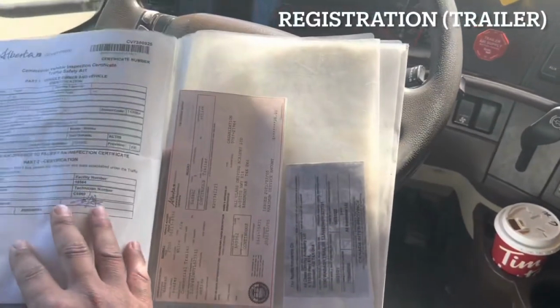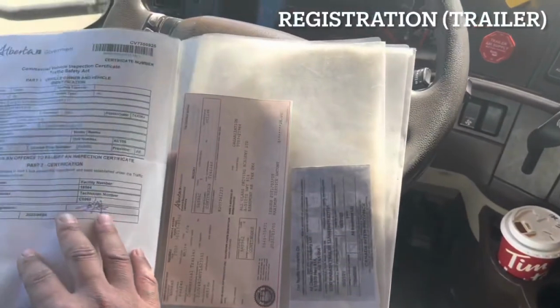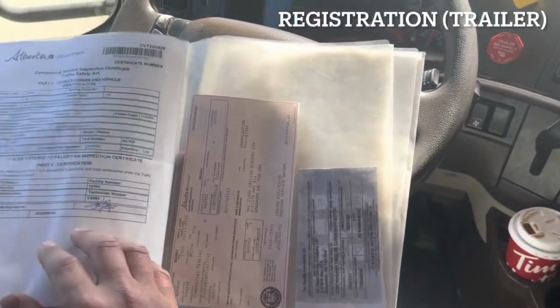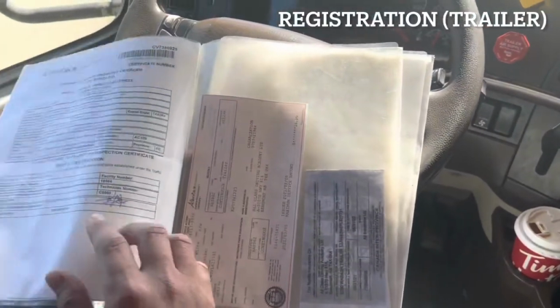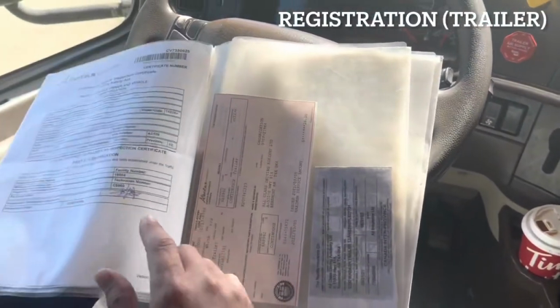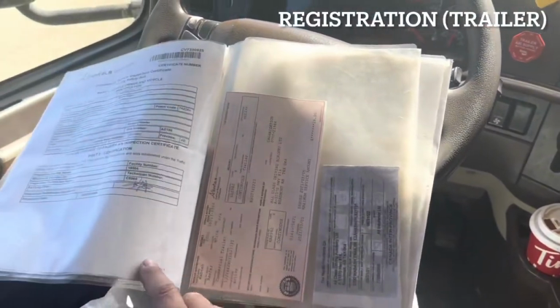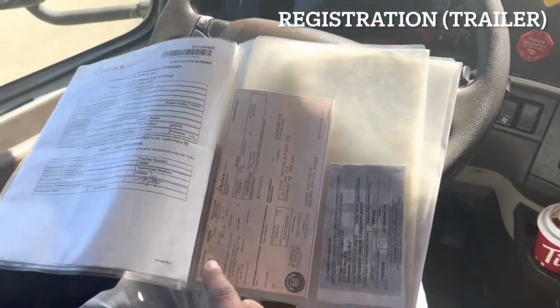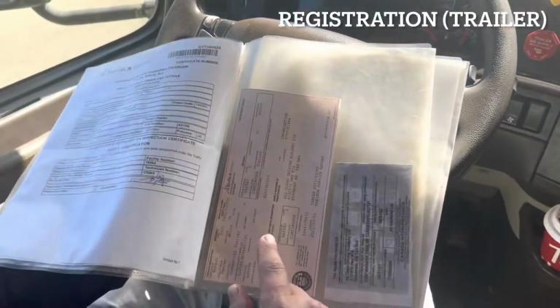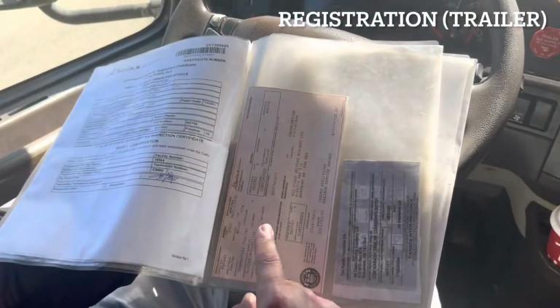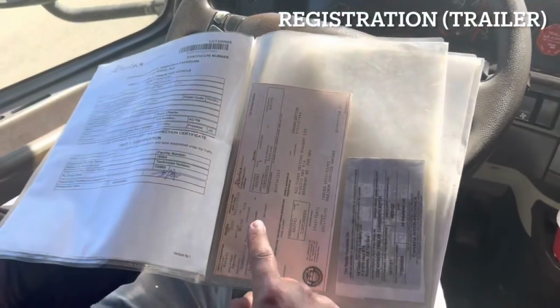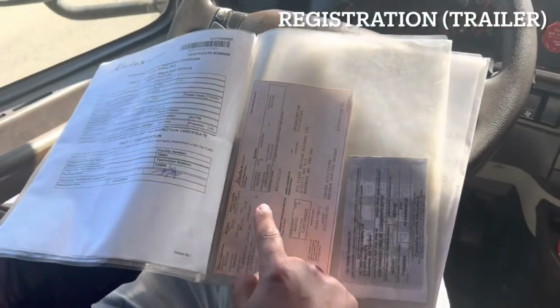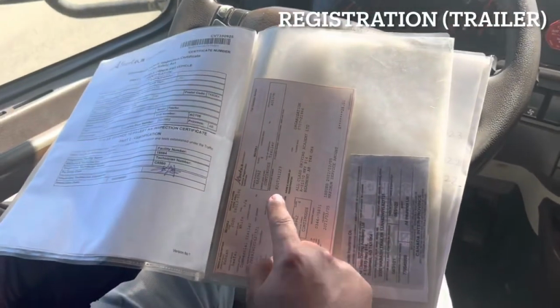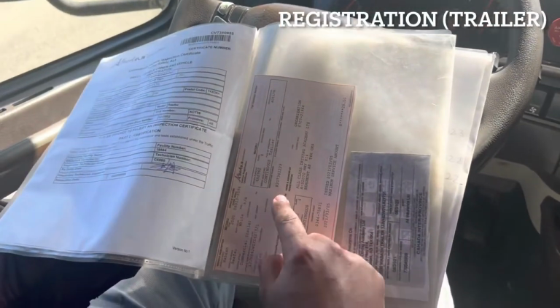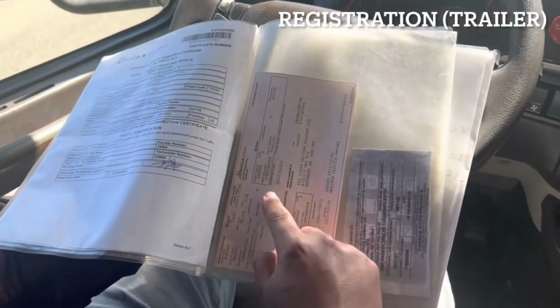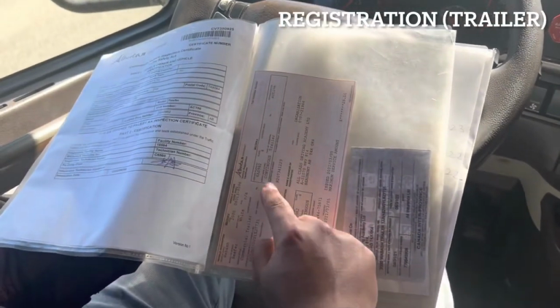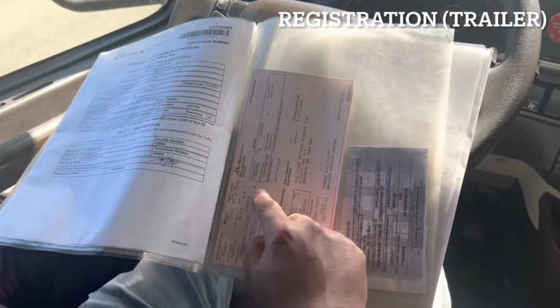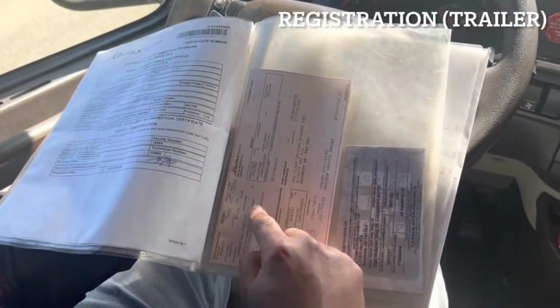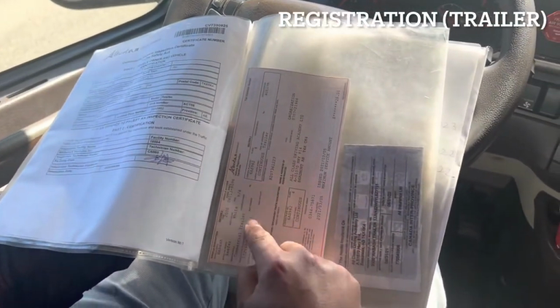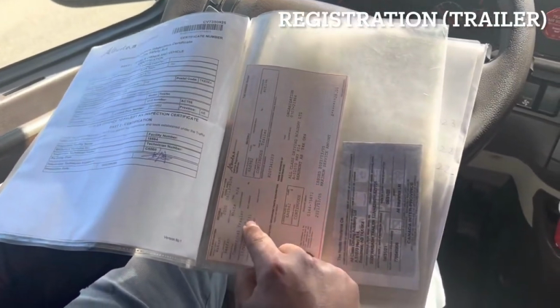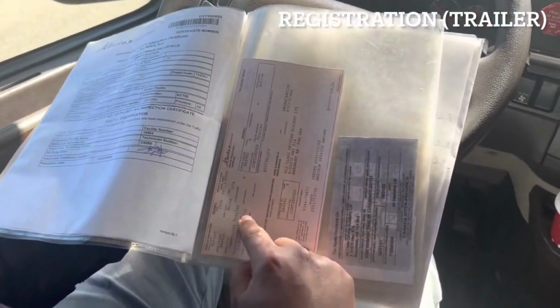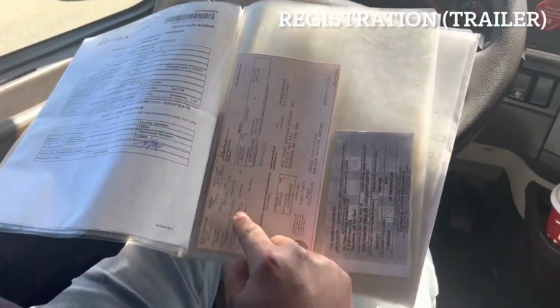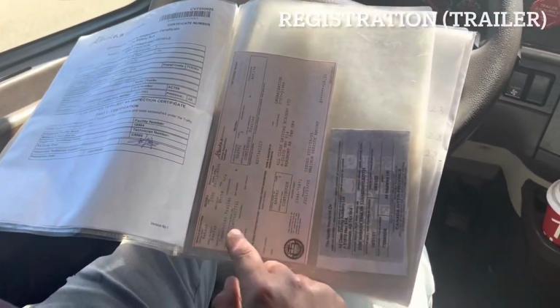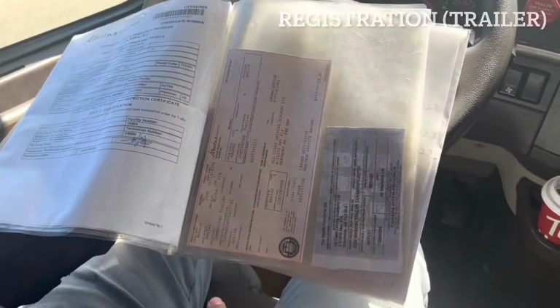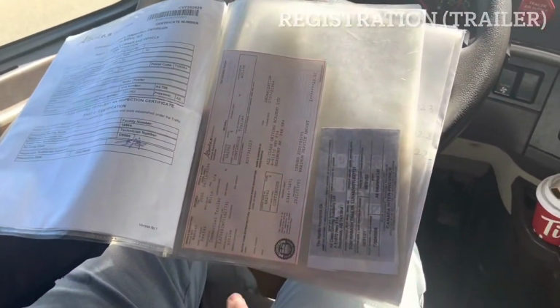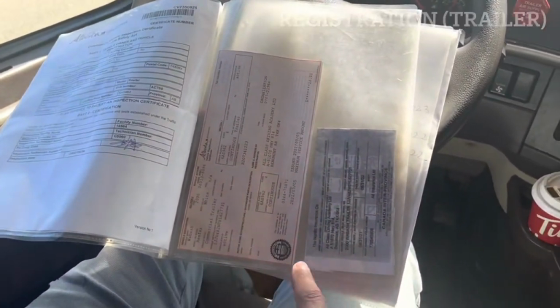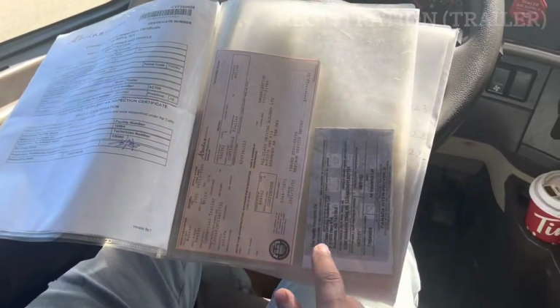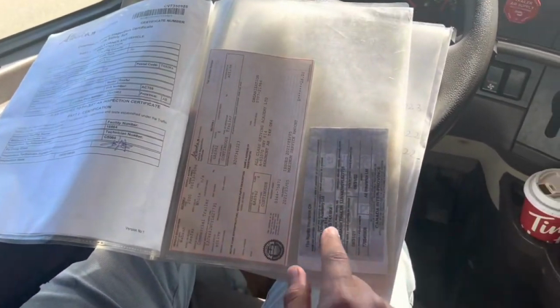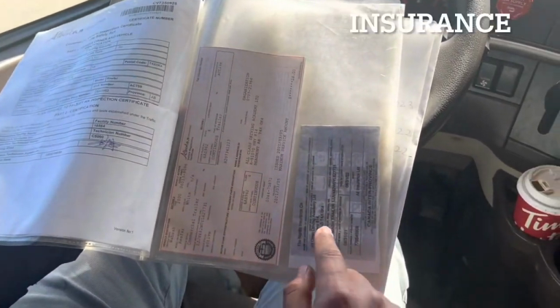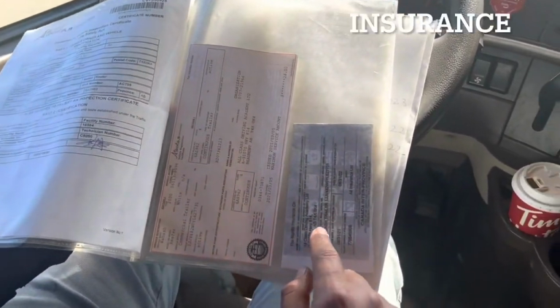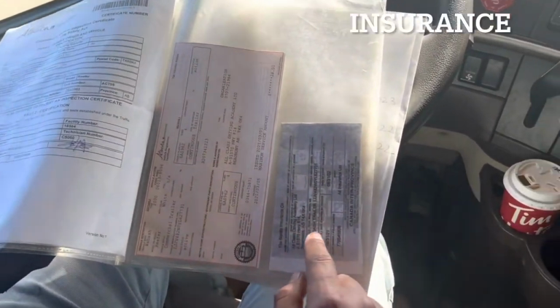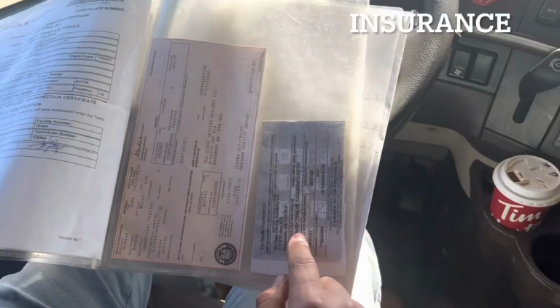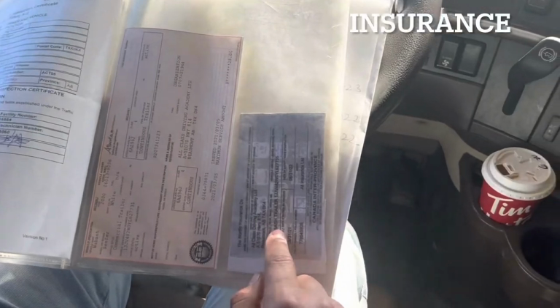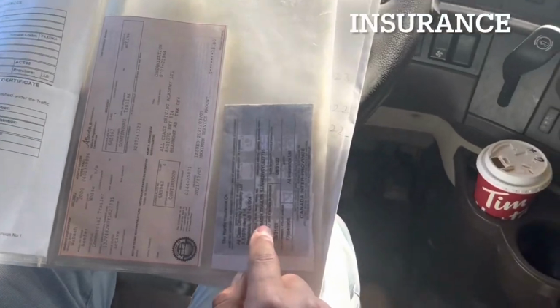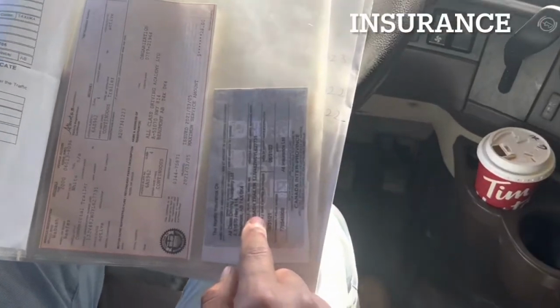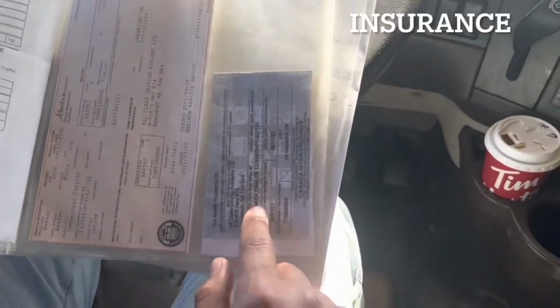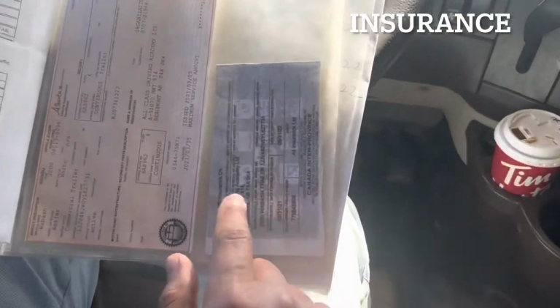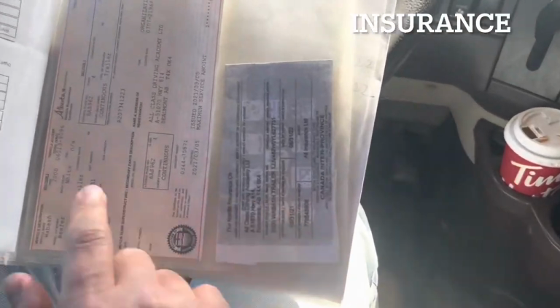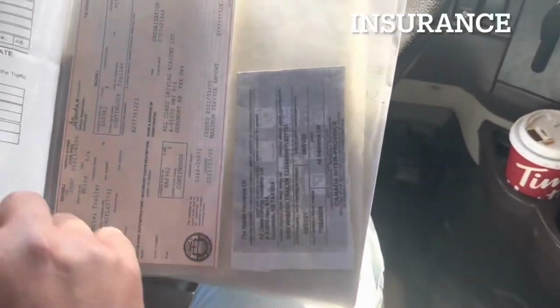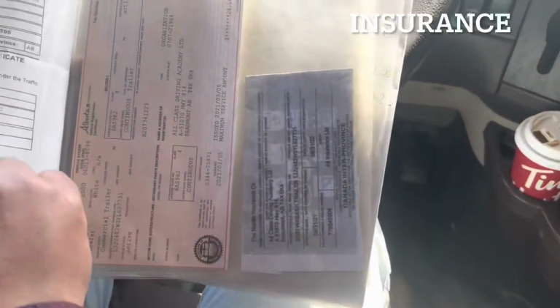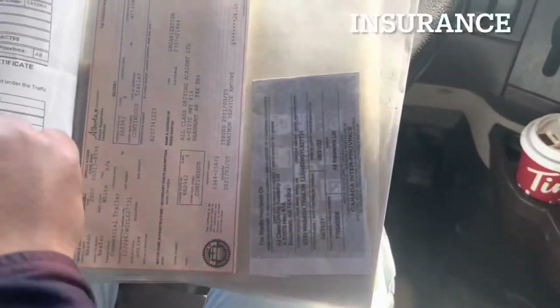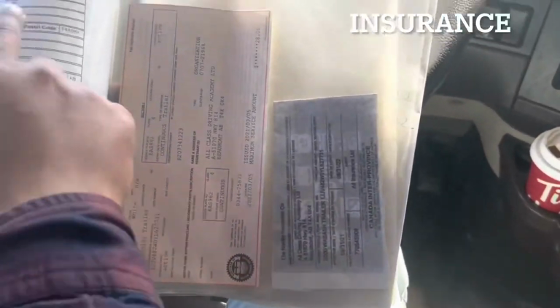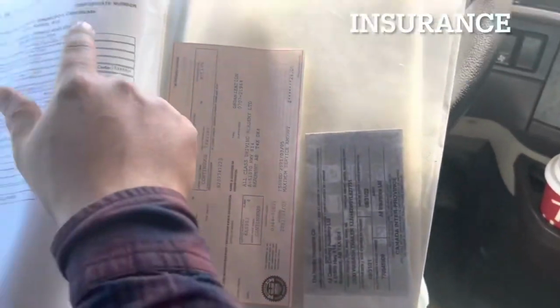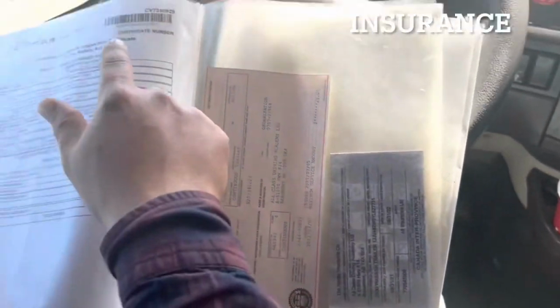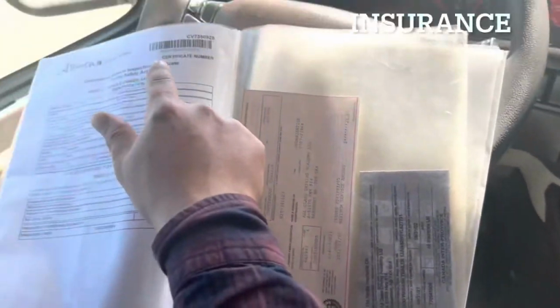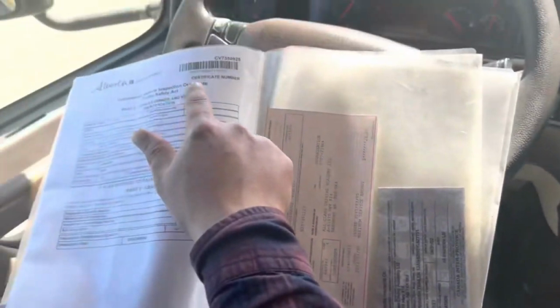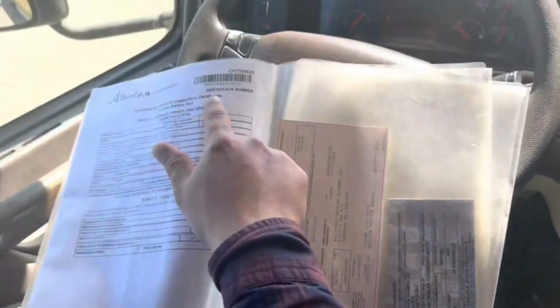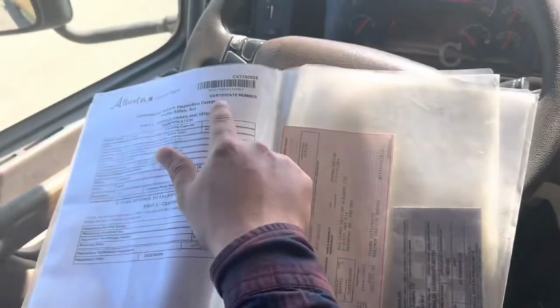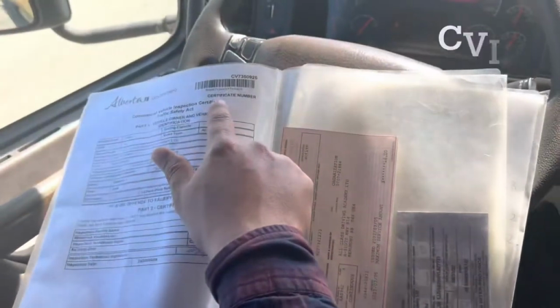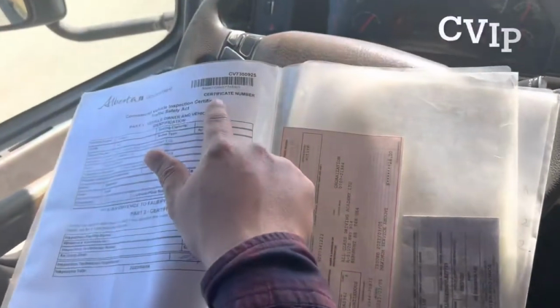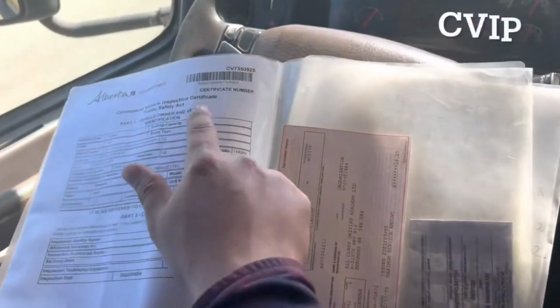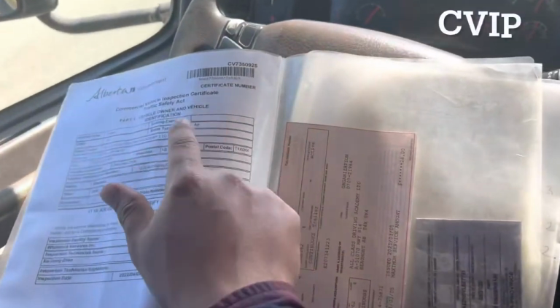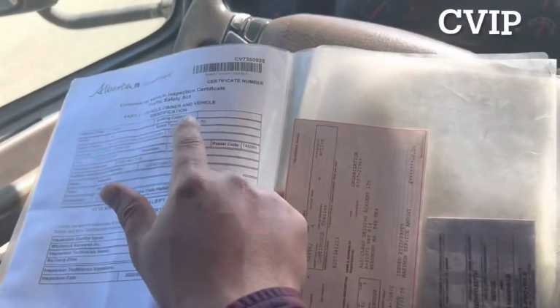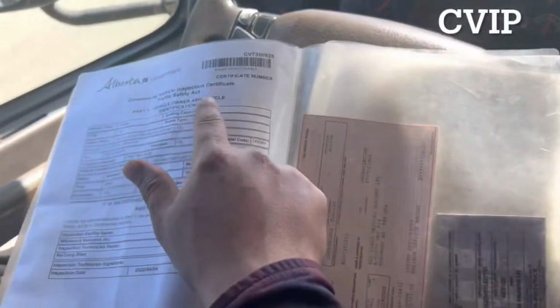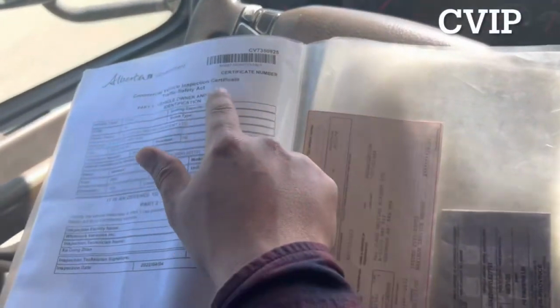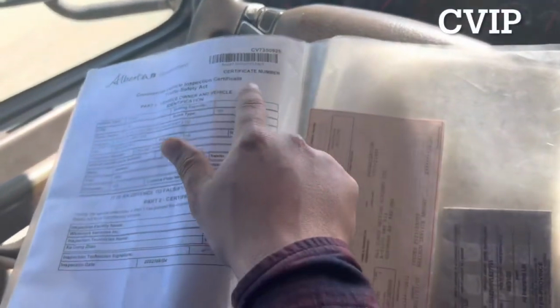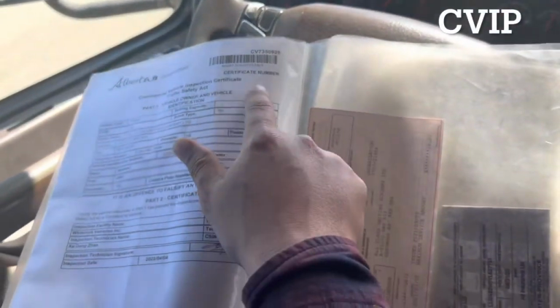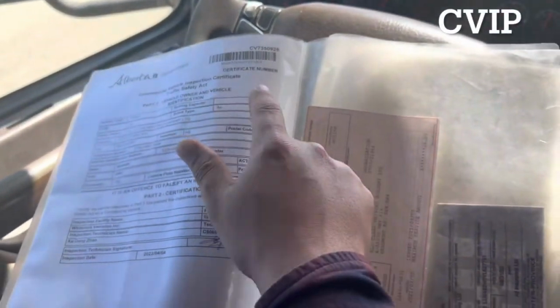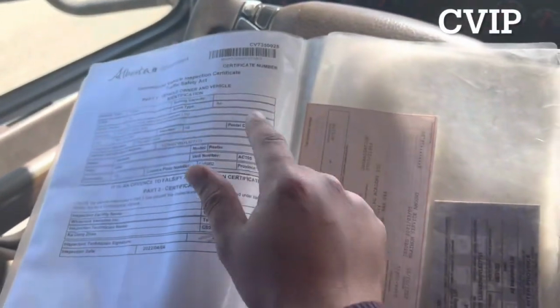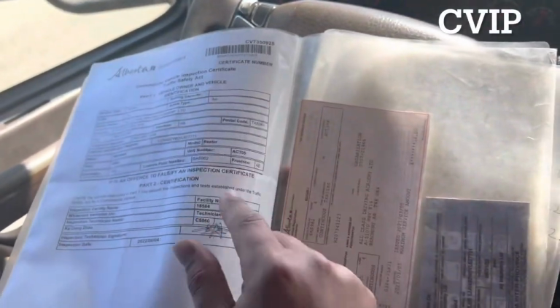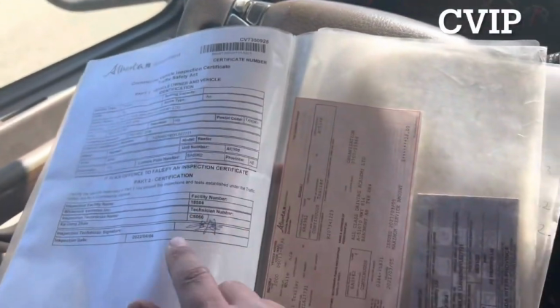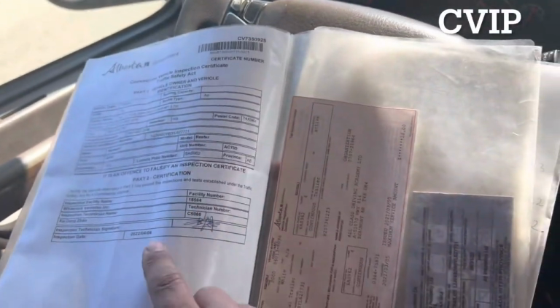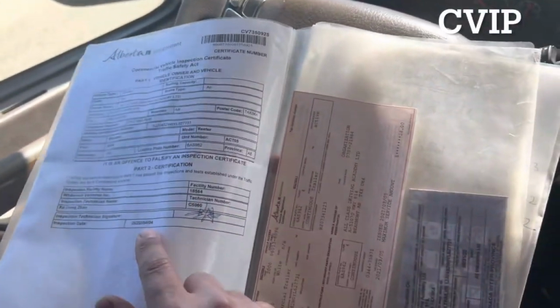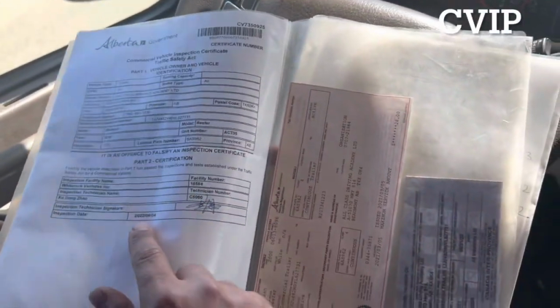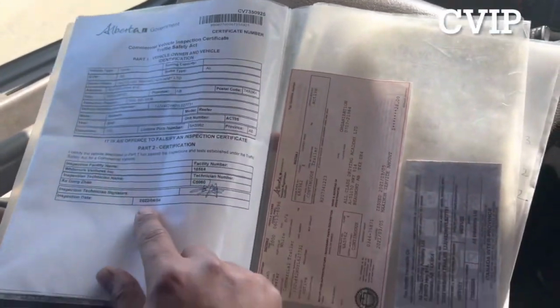For the trailer, we will first take a look that we have proper registration, proper insurance, and CVIP — and that it is valid.